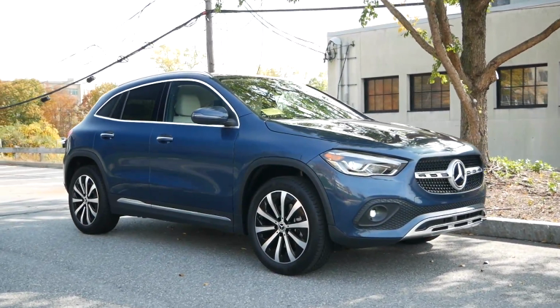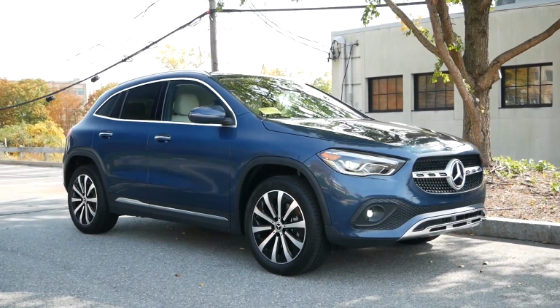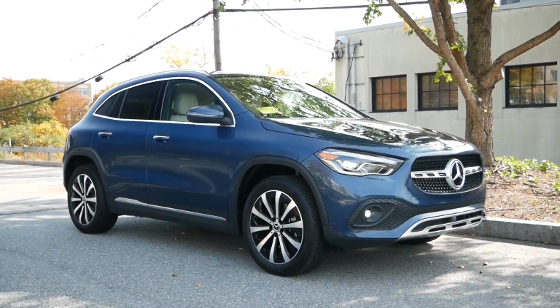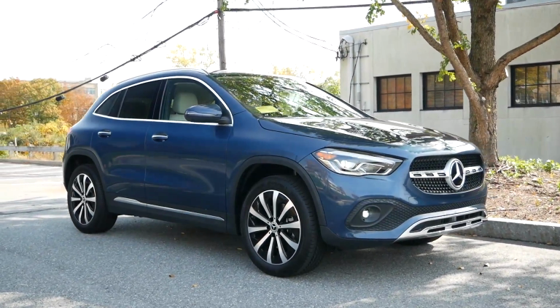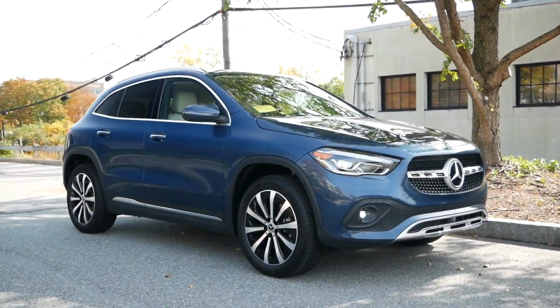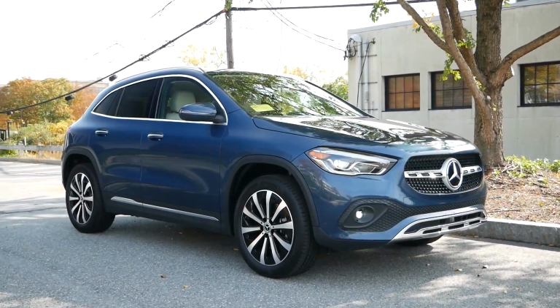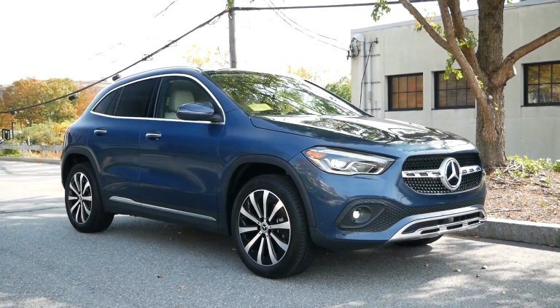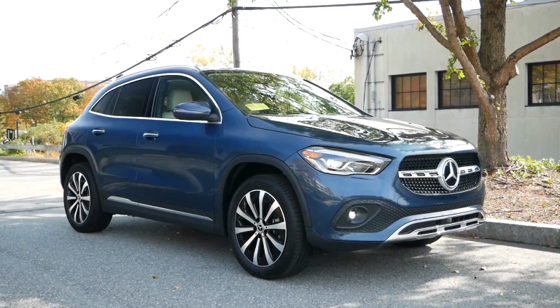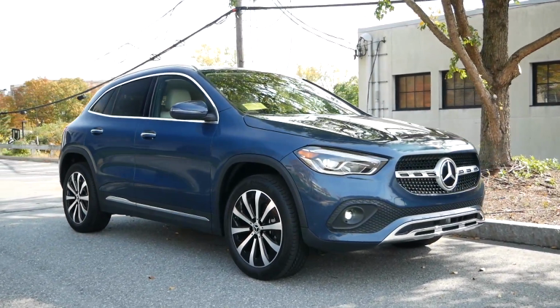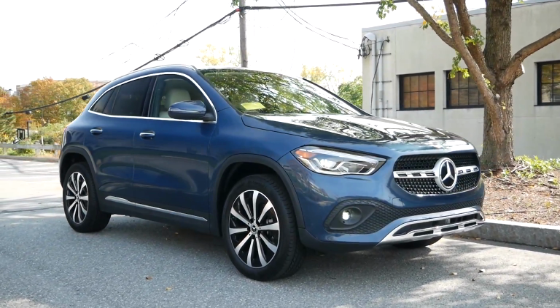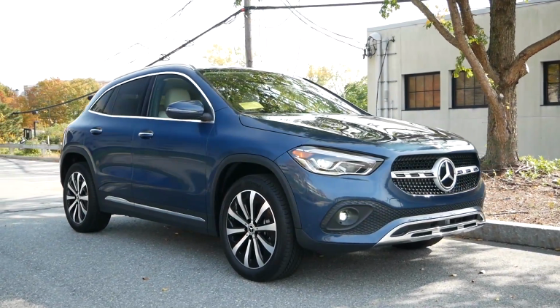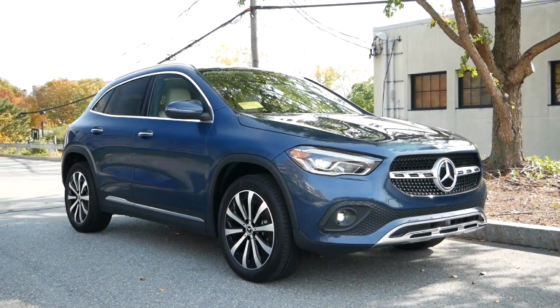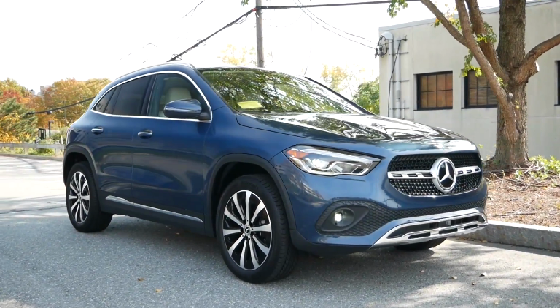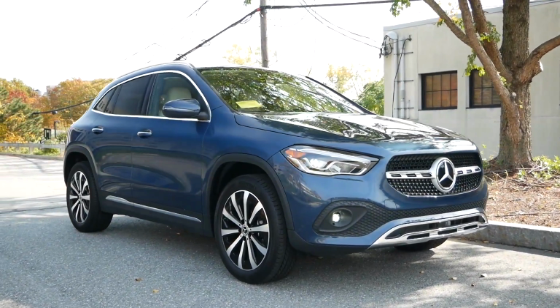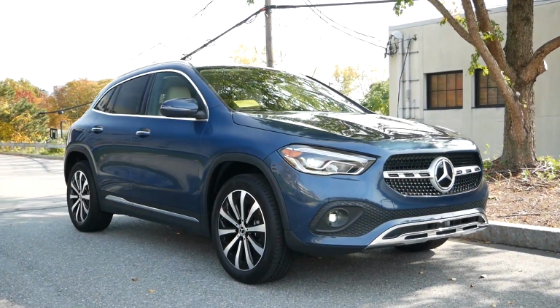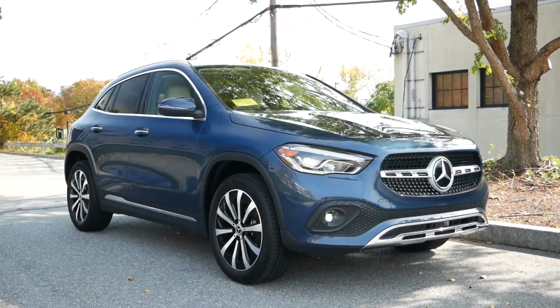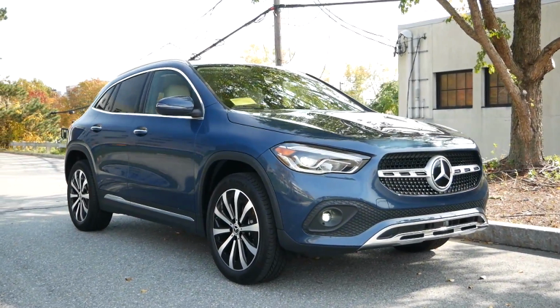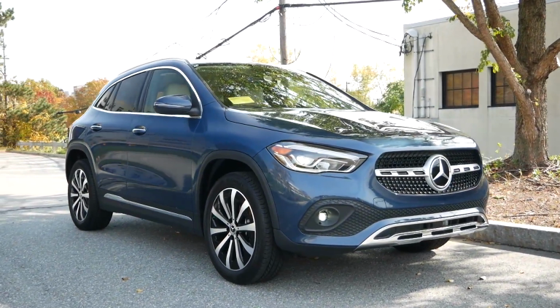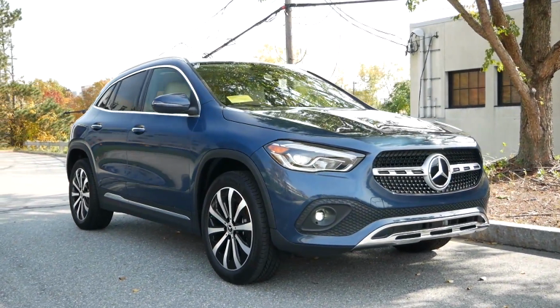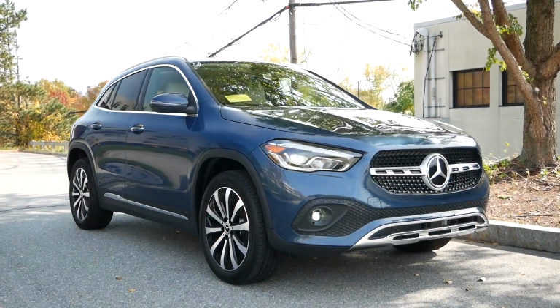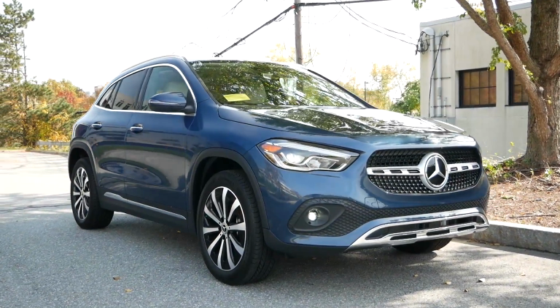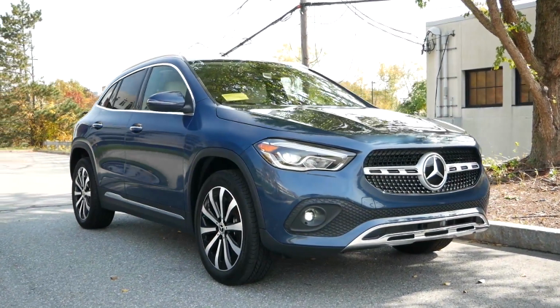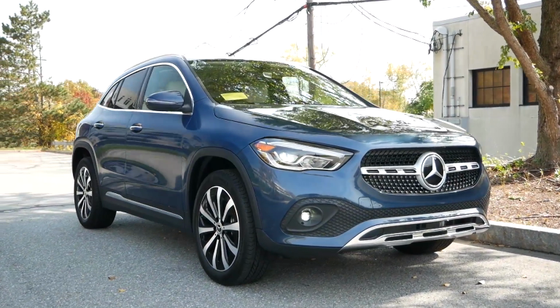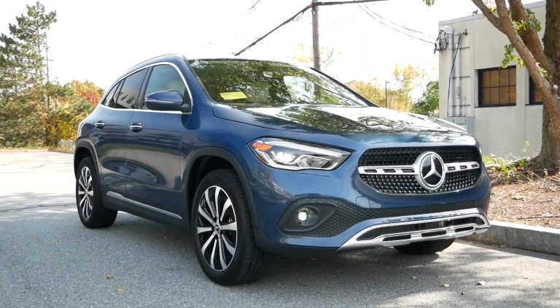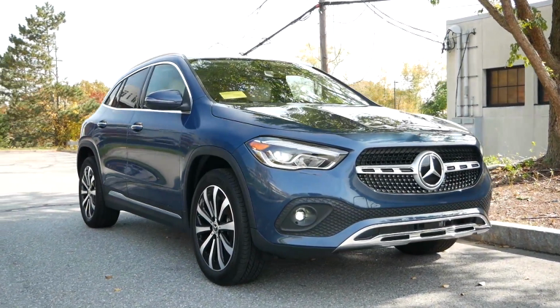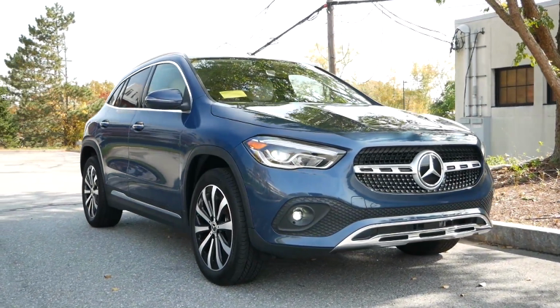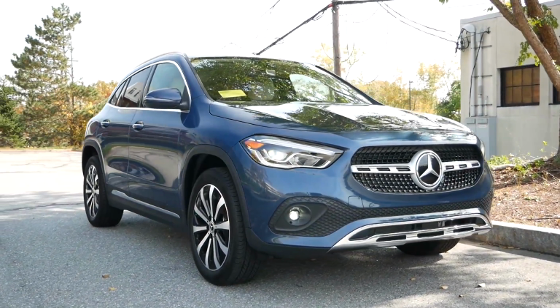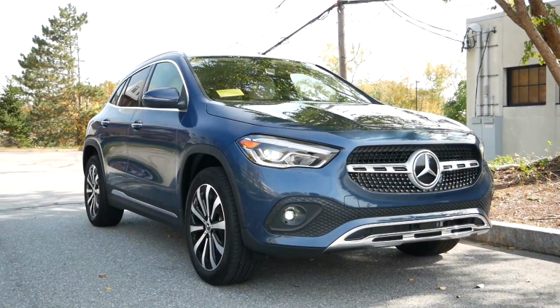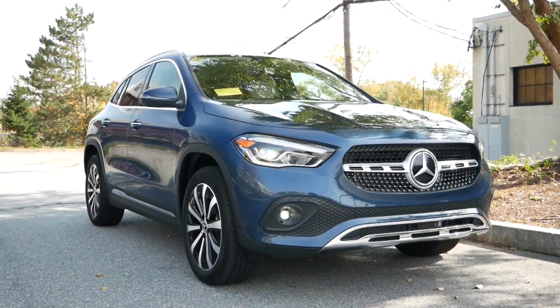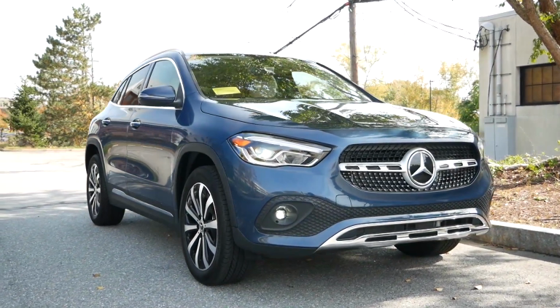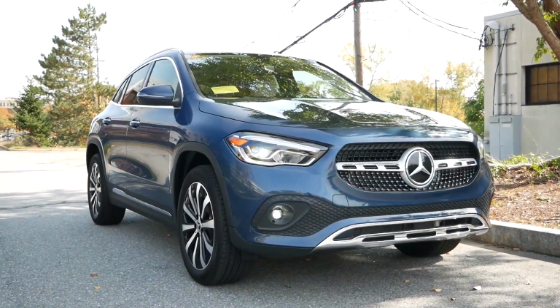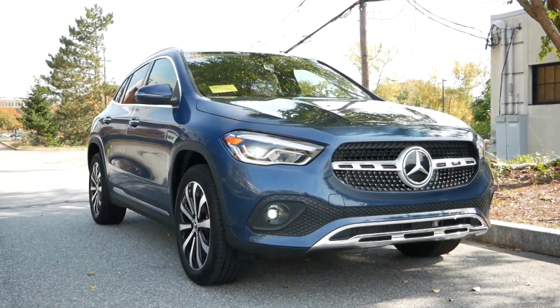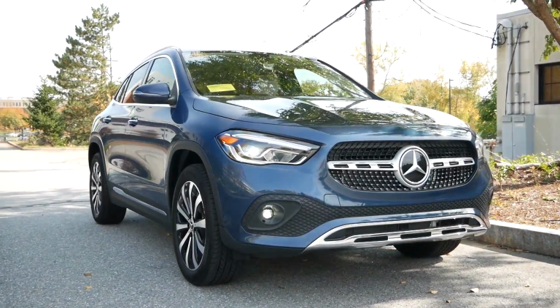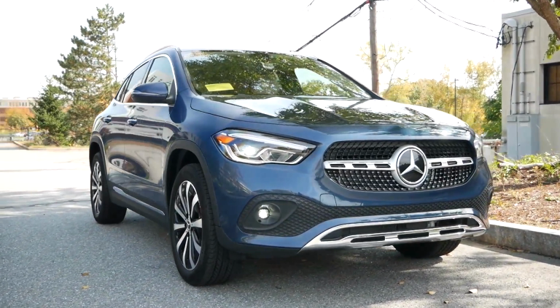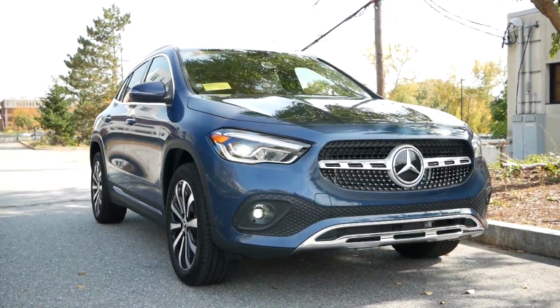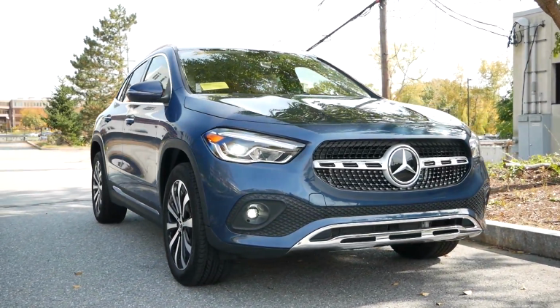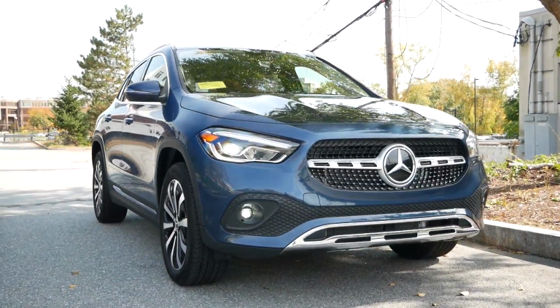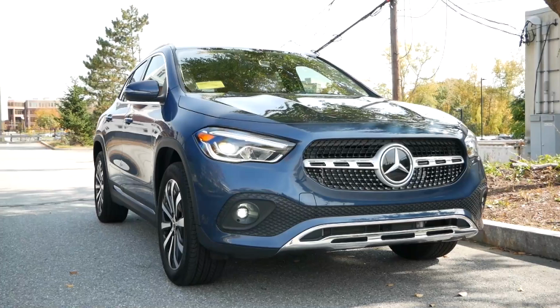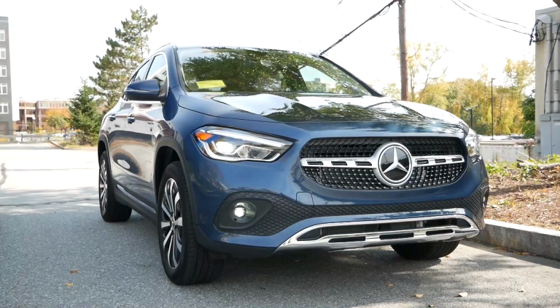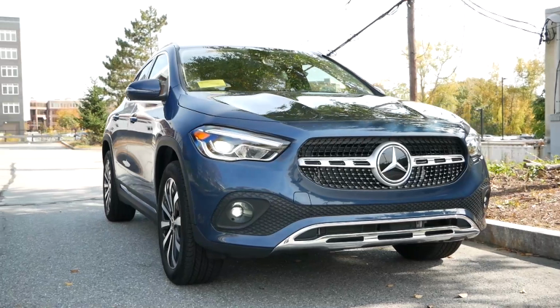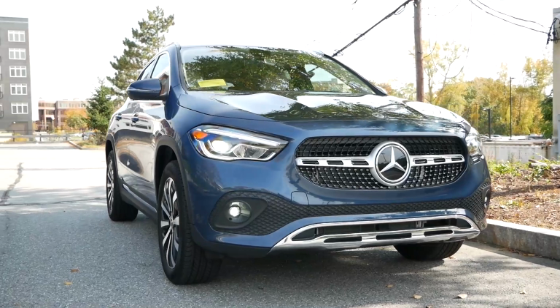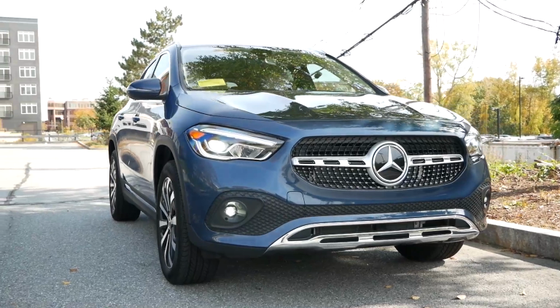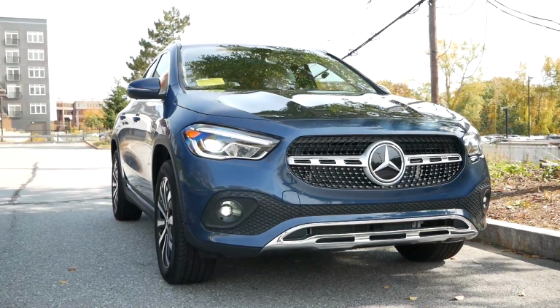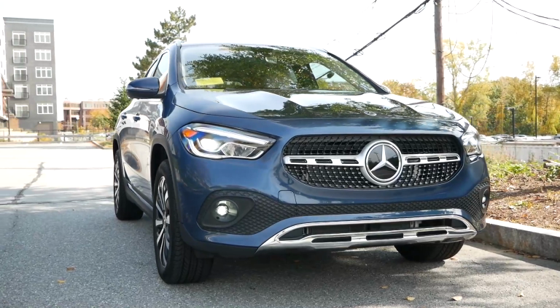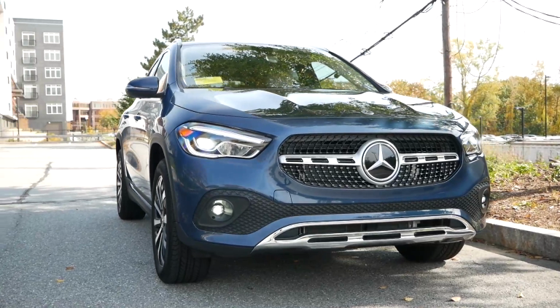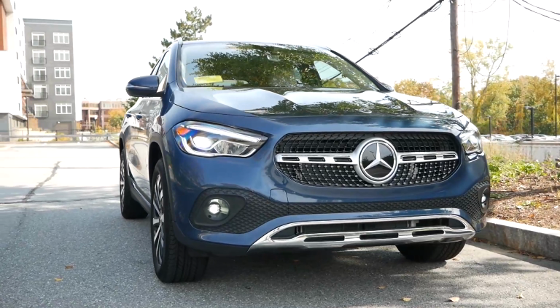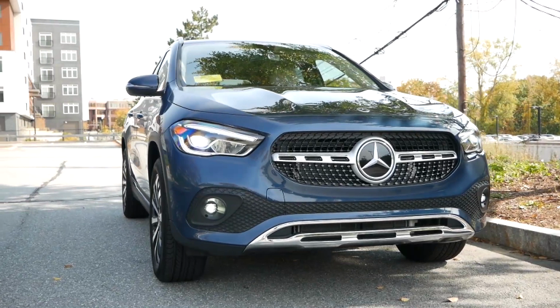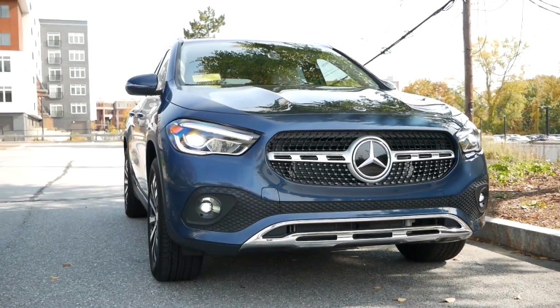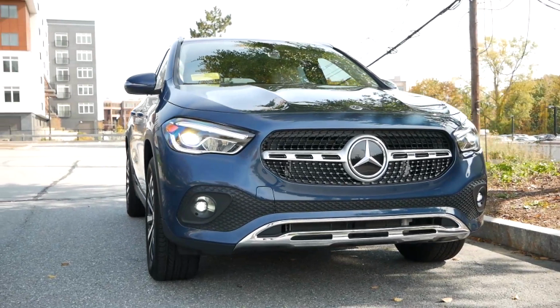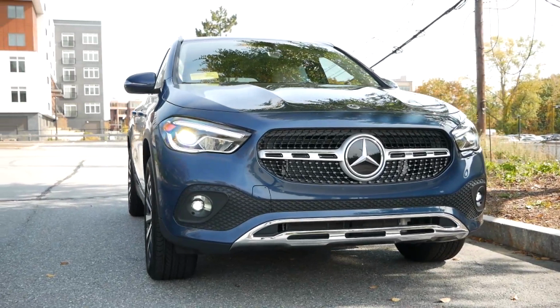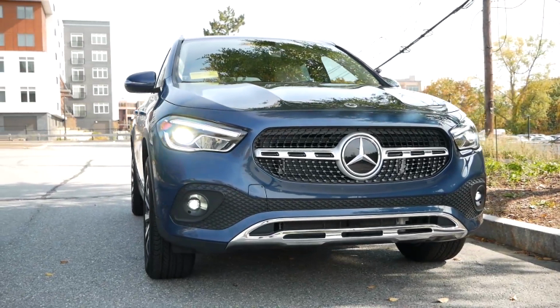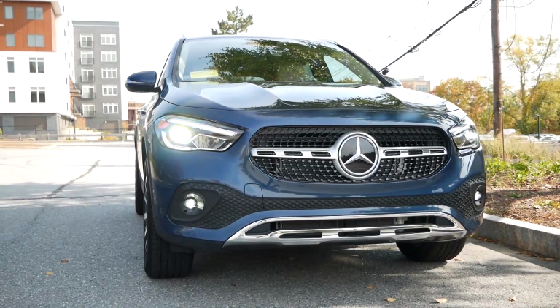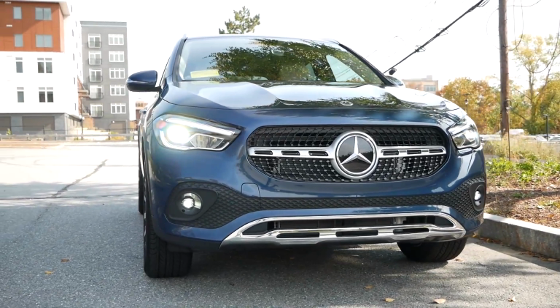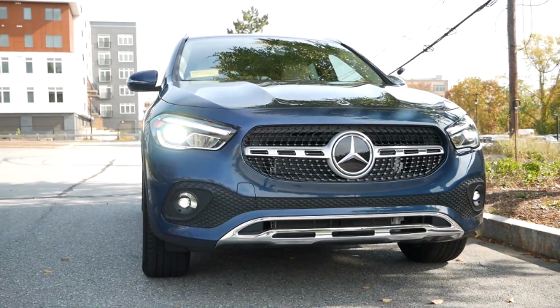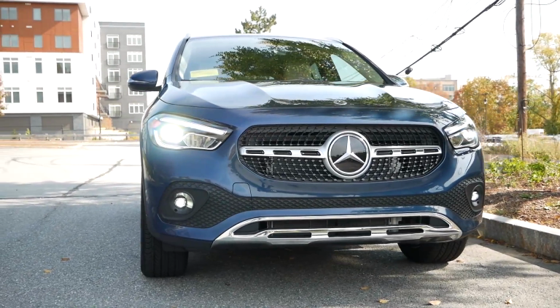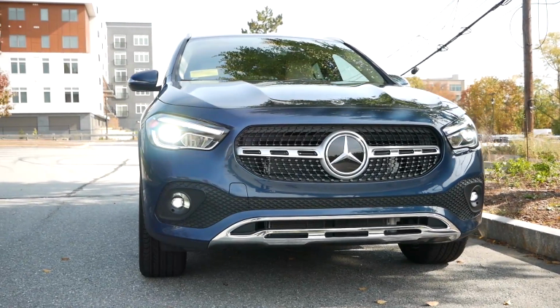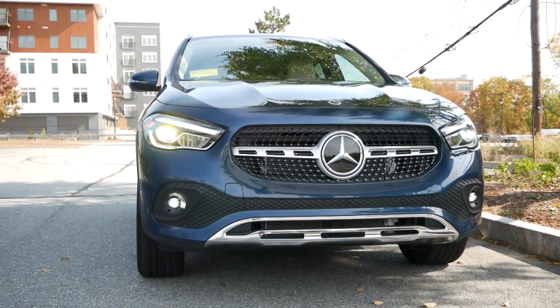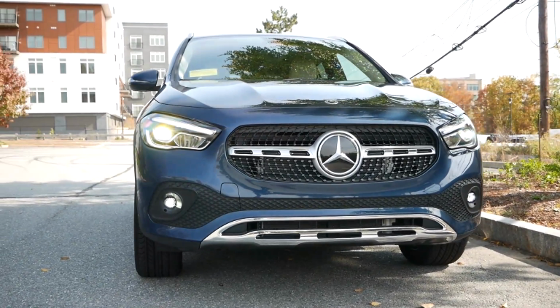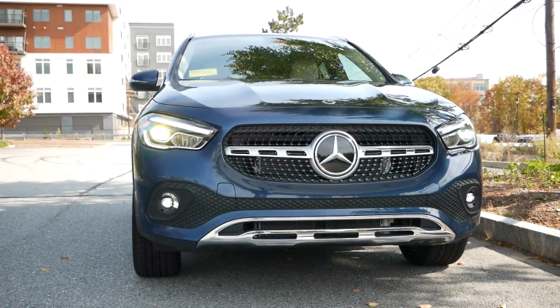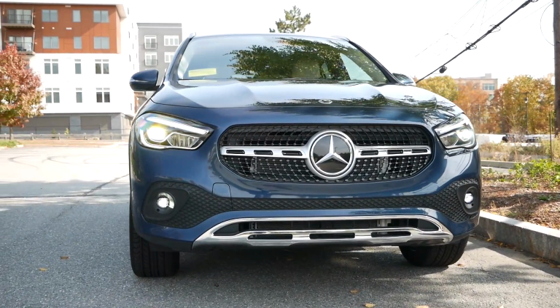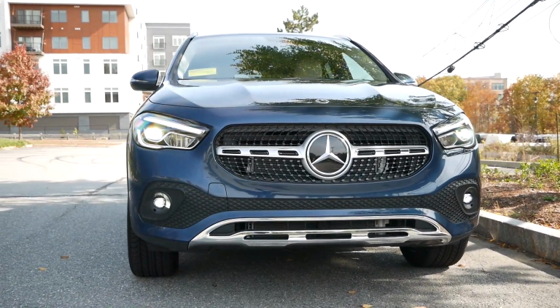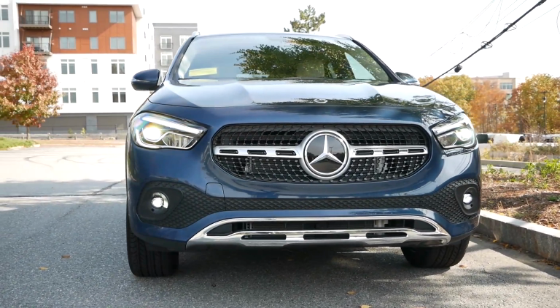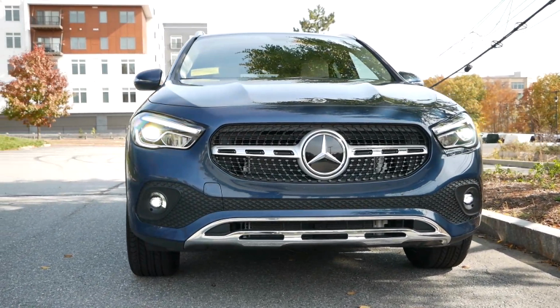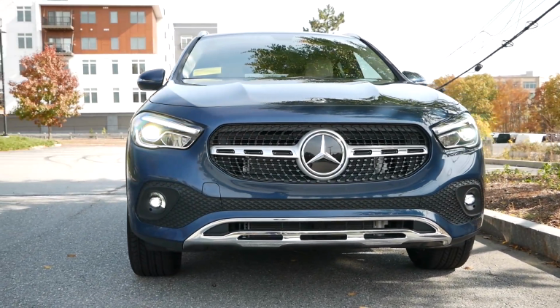For fuel economy, you can expect to receive right around 24 miles per gallon in the city and 33 miles per gallon on the highway.